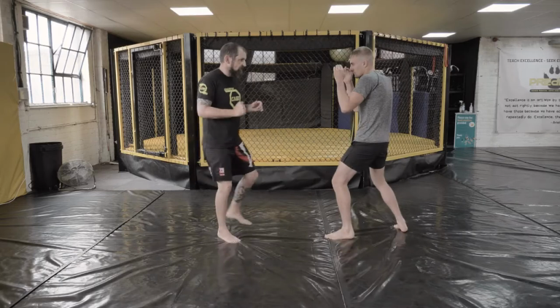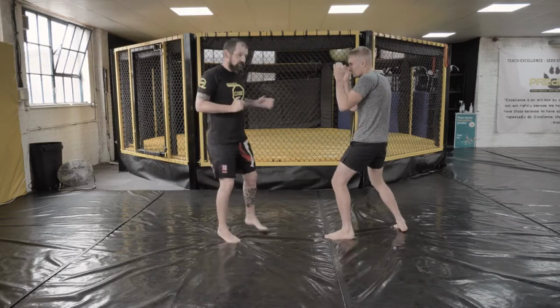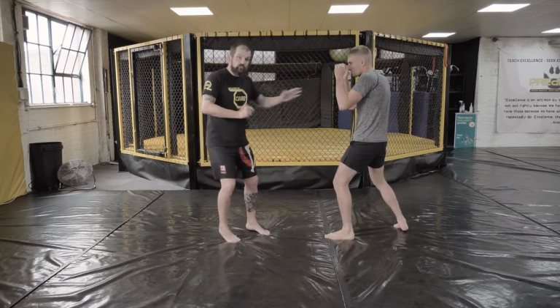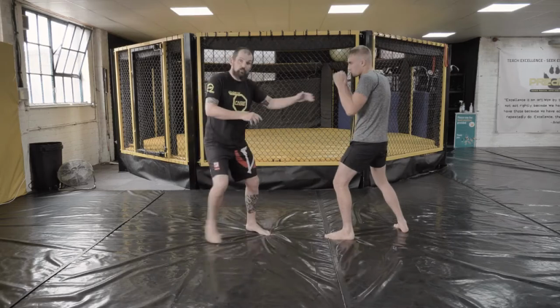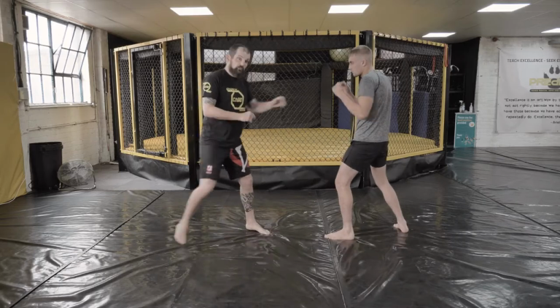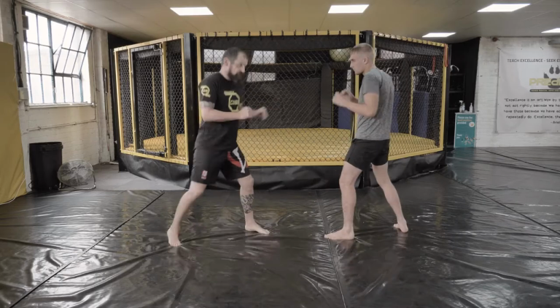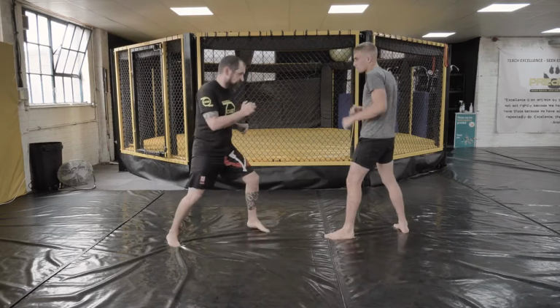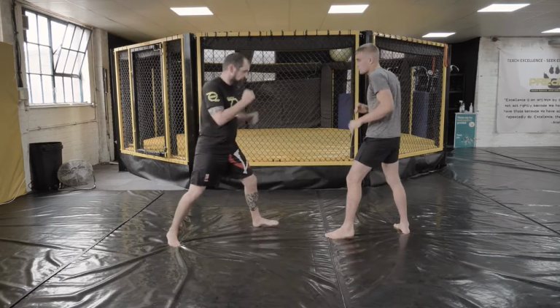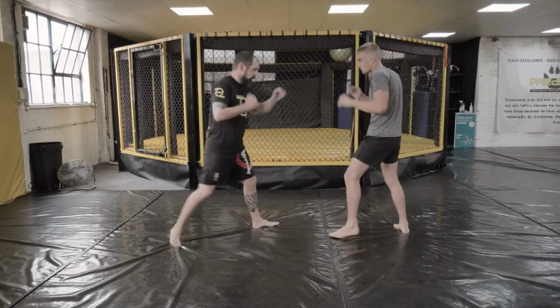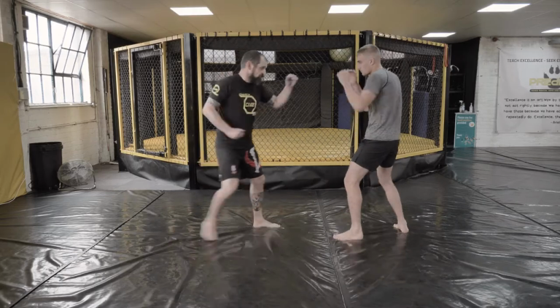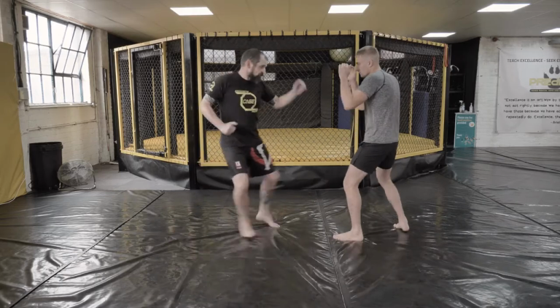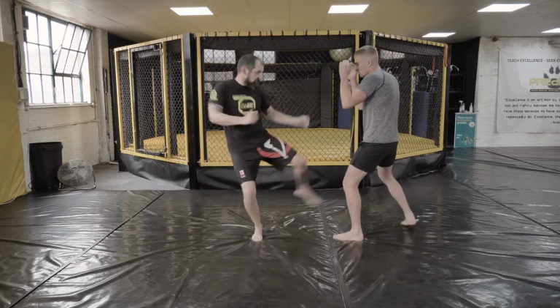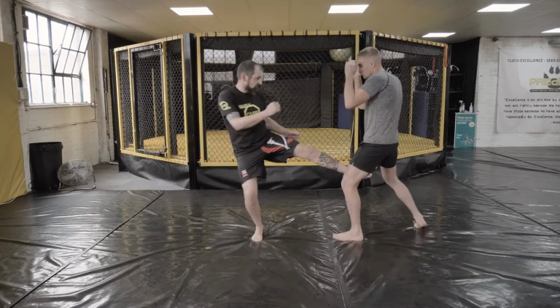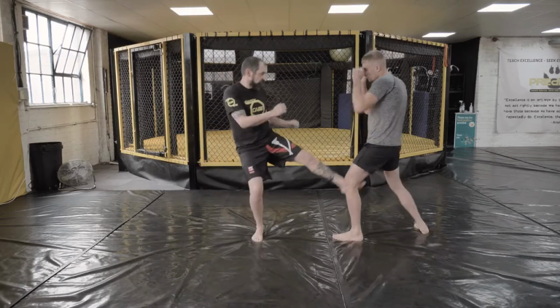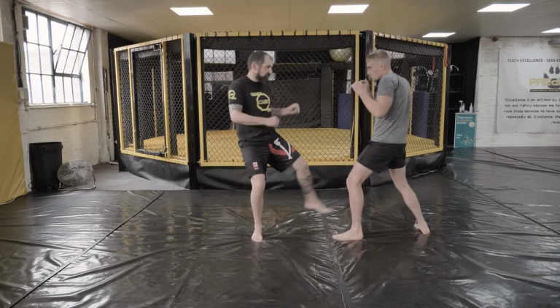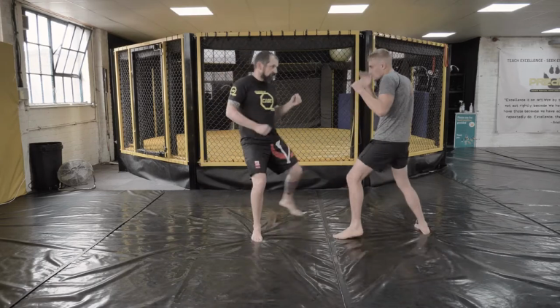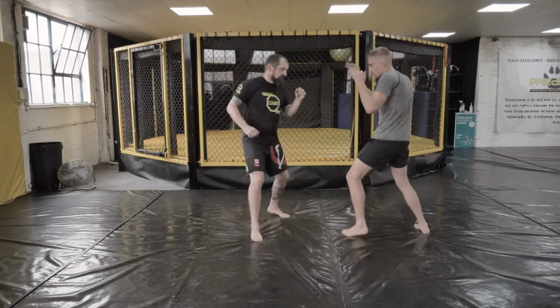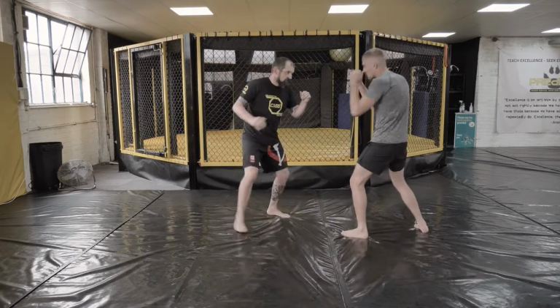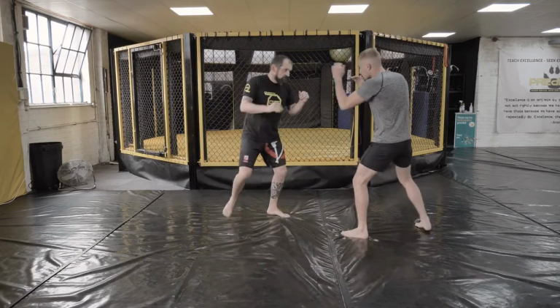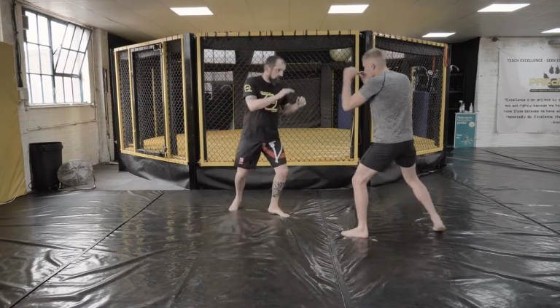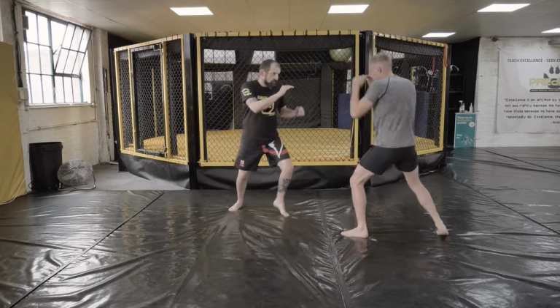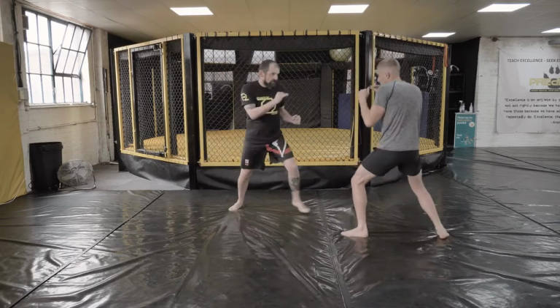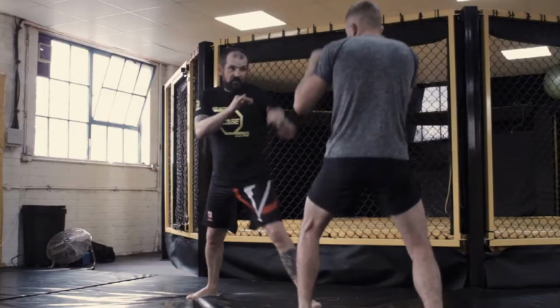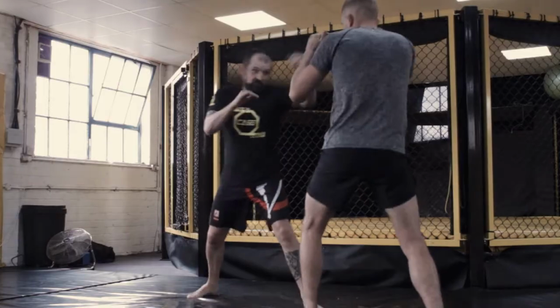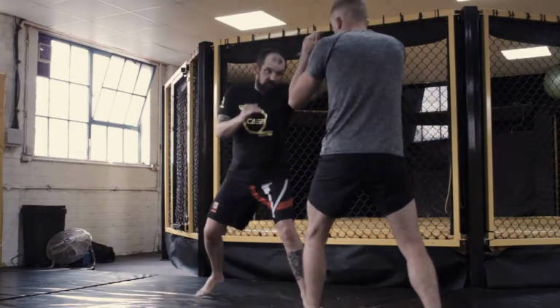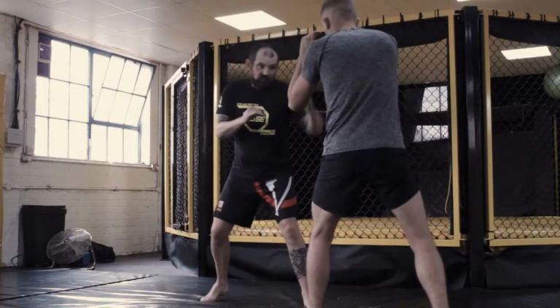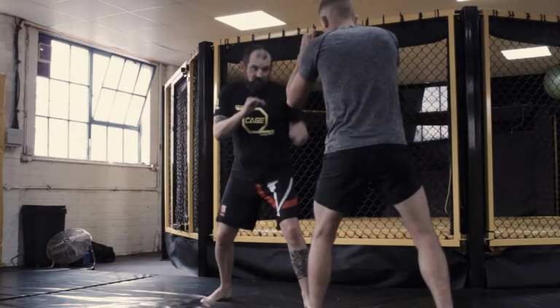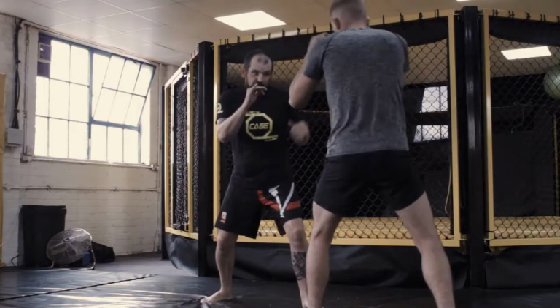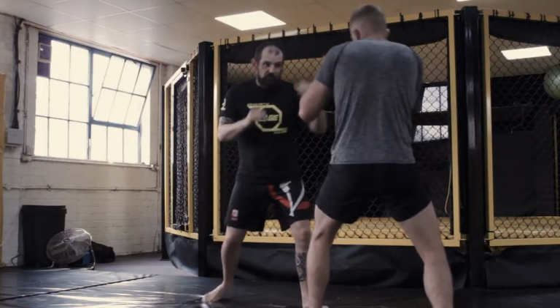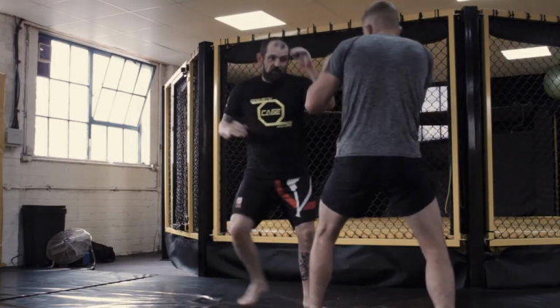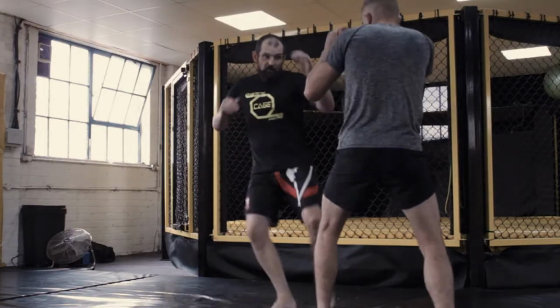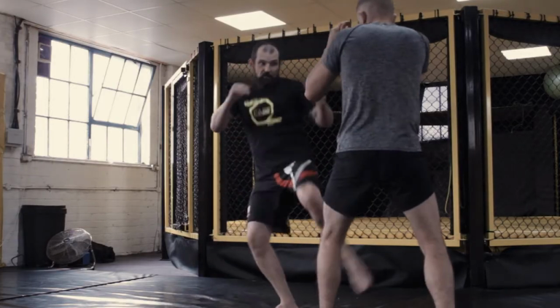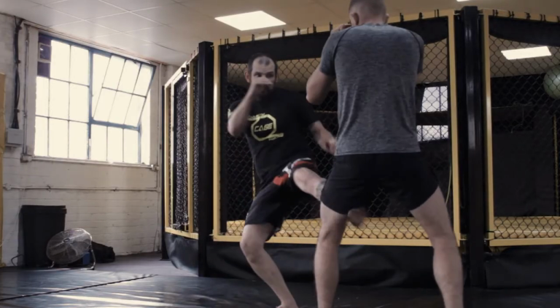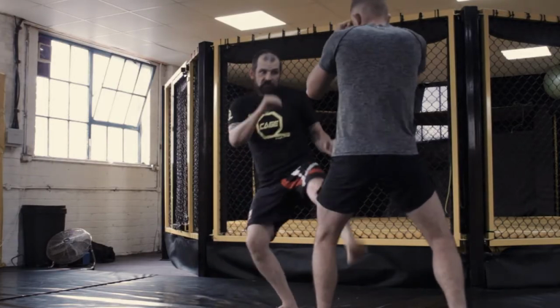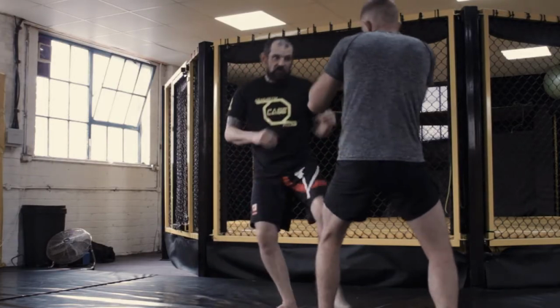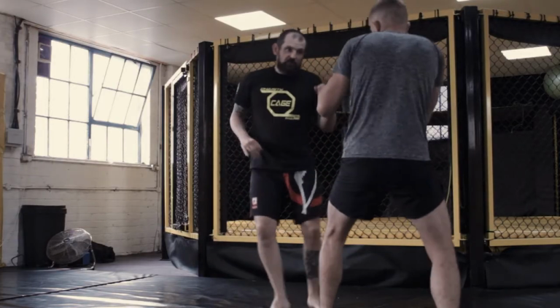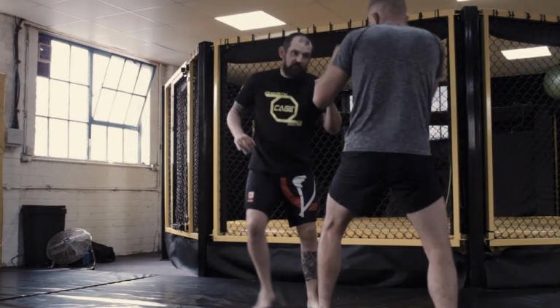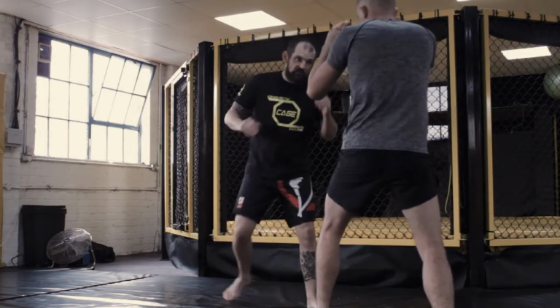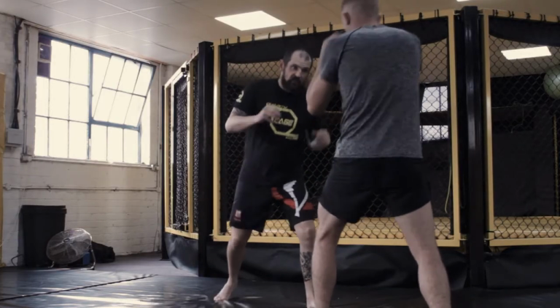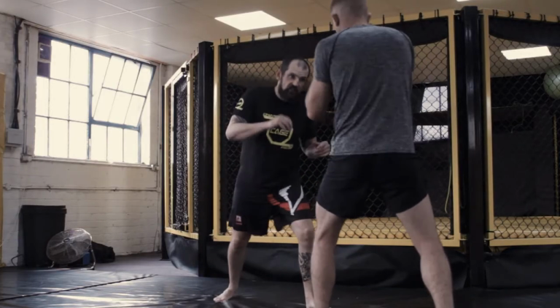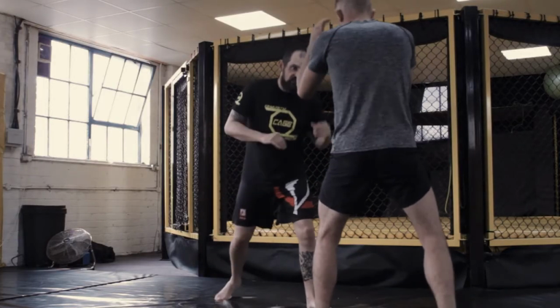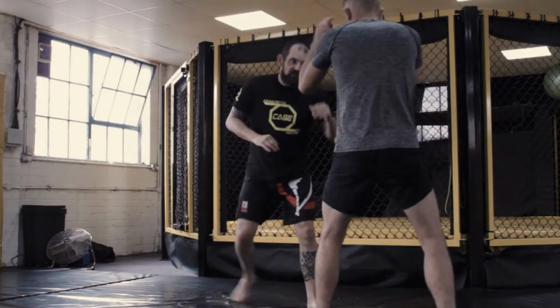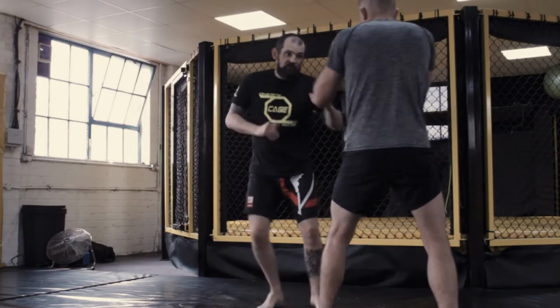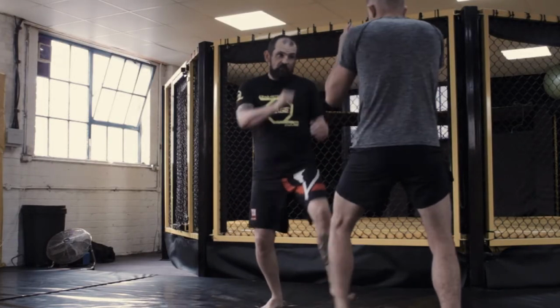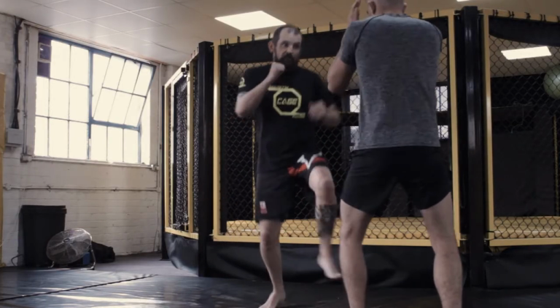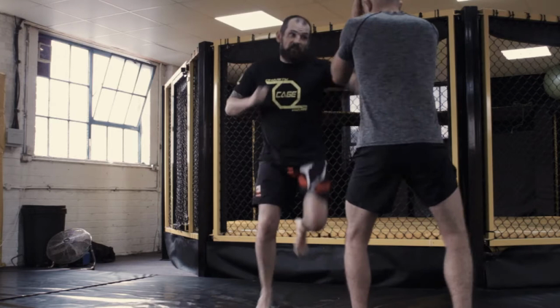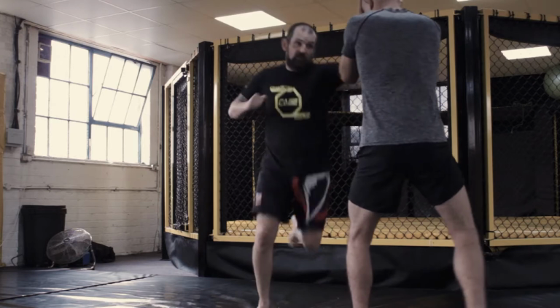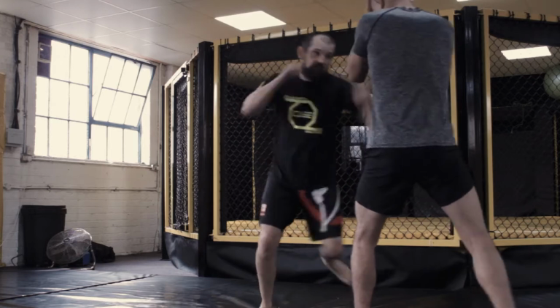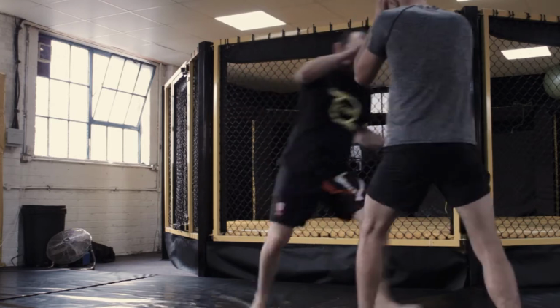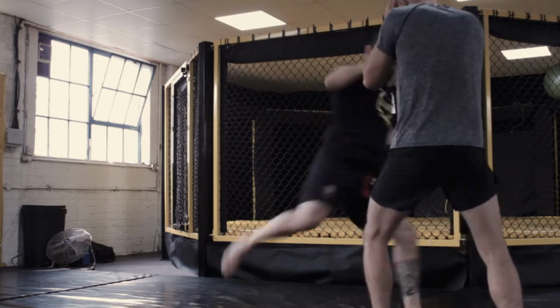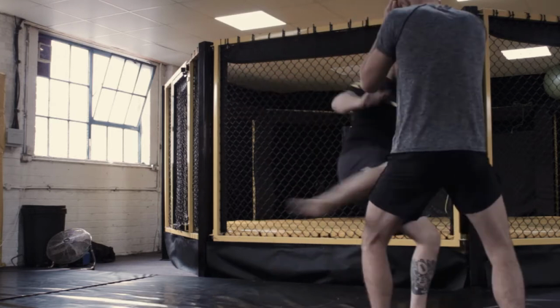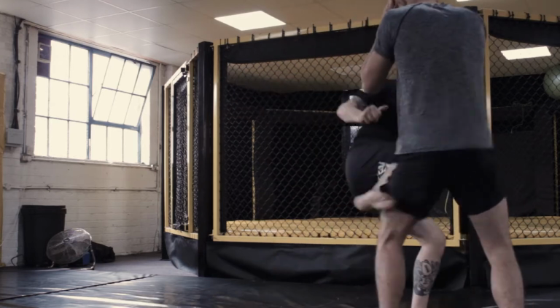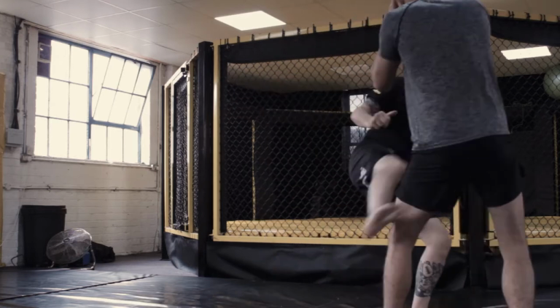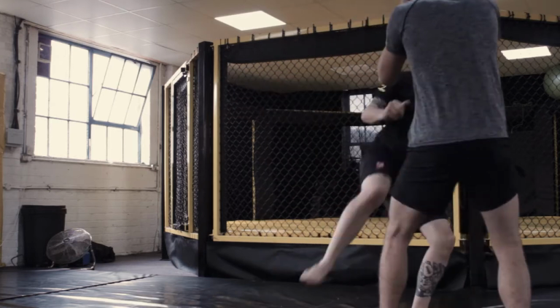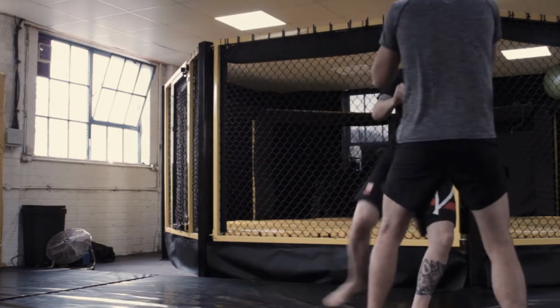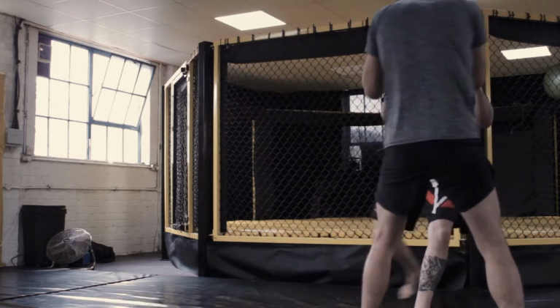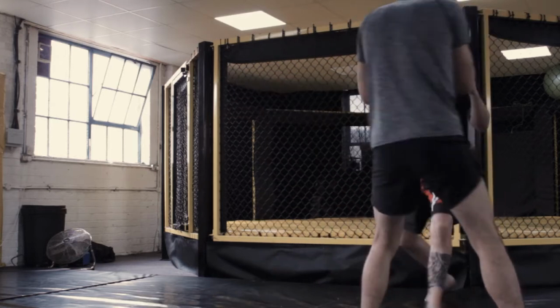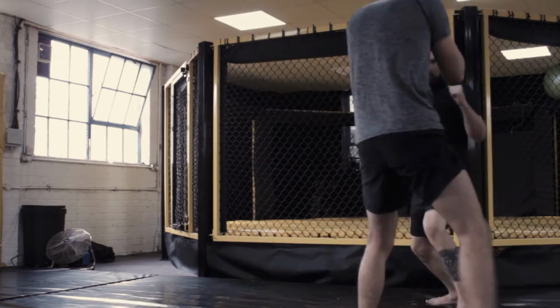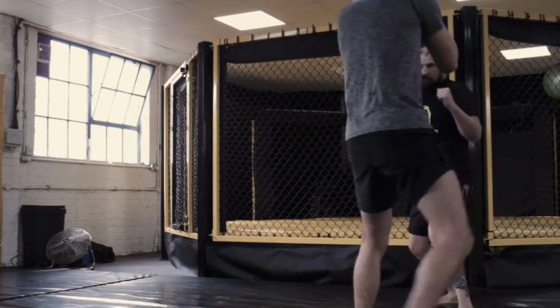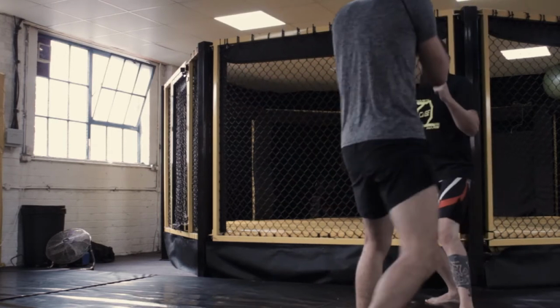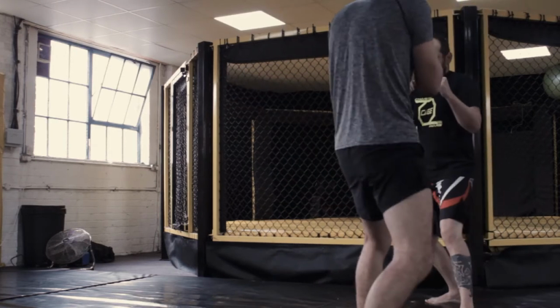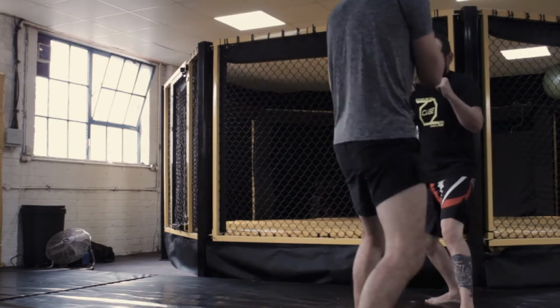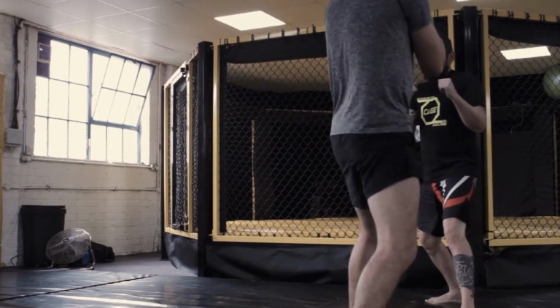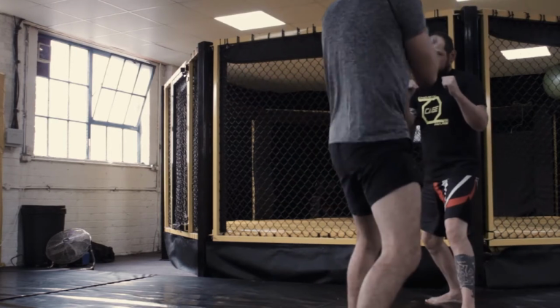Throw a few kicks first — tapping that inside kick. Then fake the kick, punch, and angle.